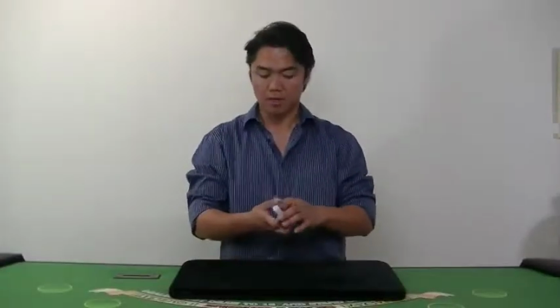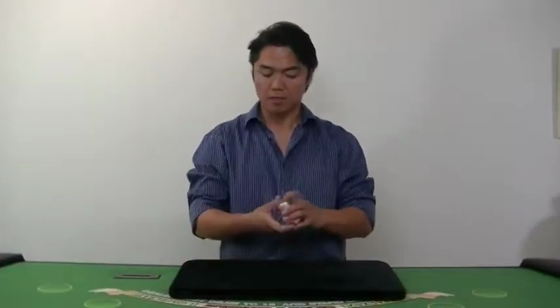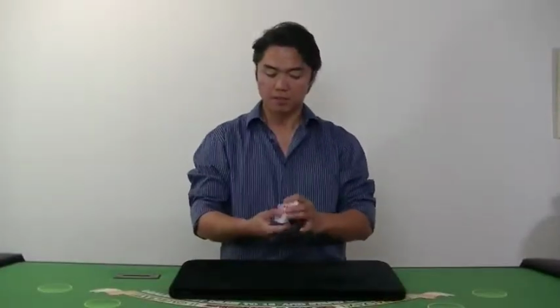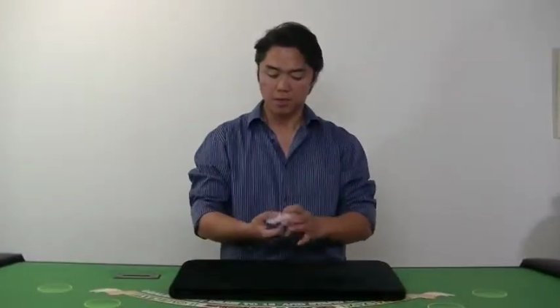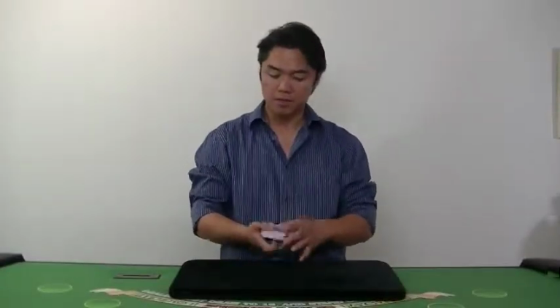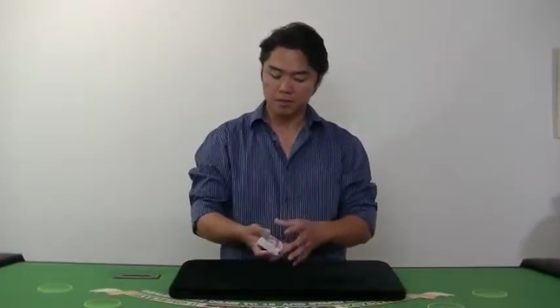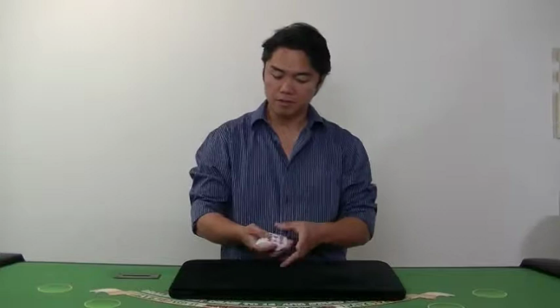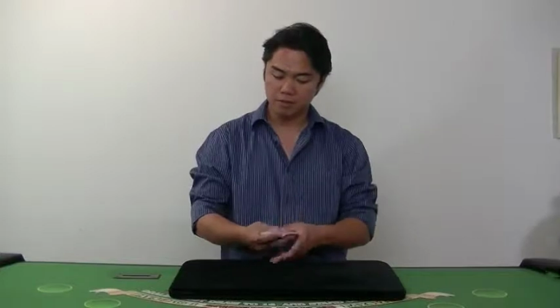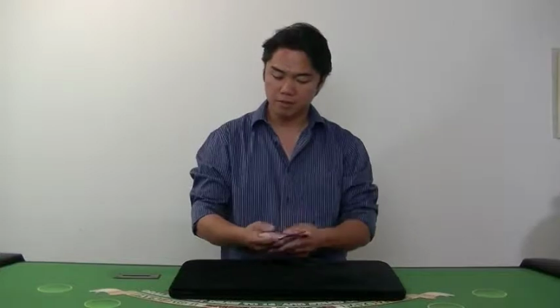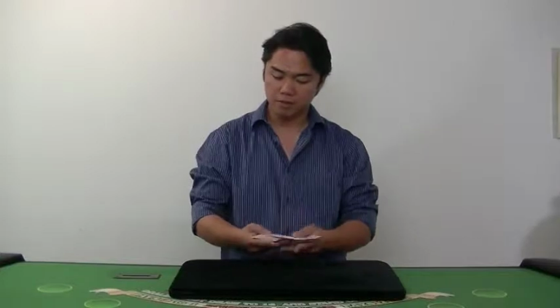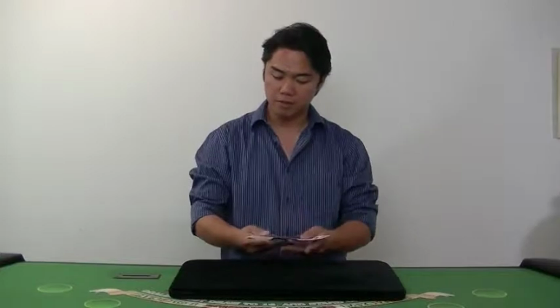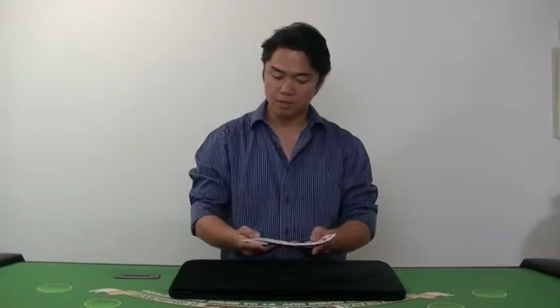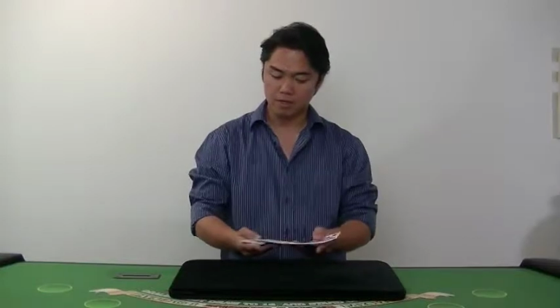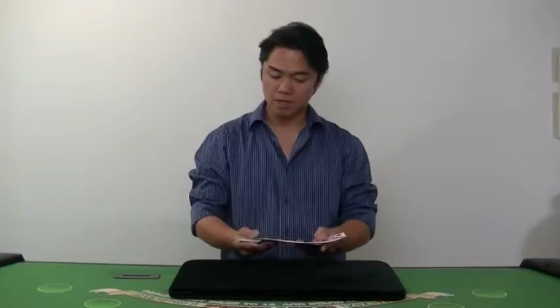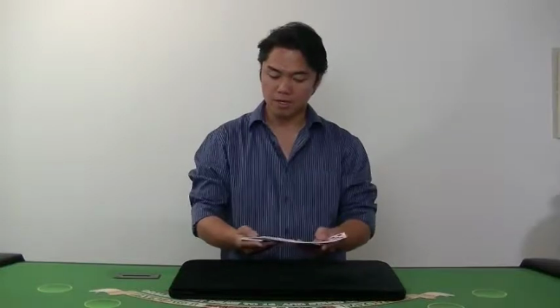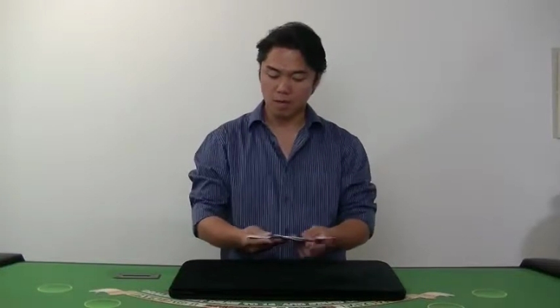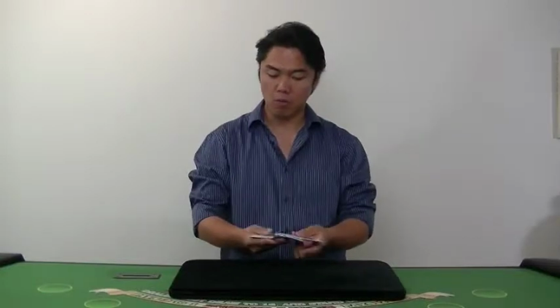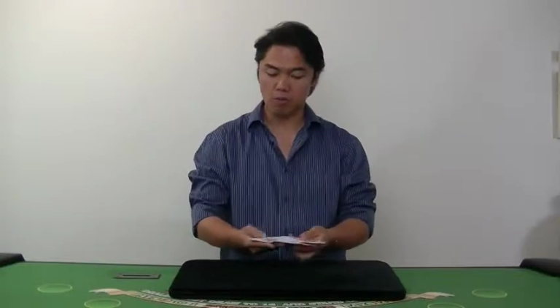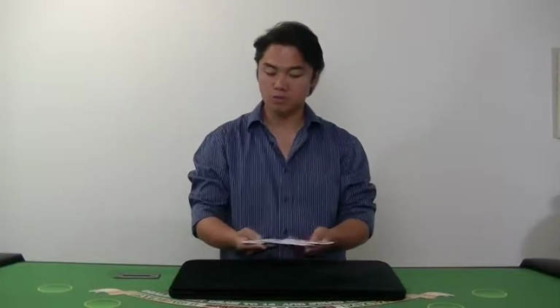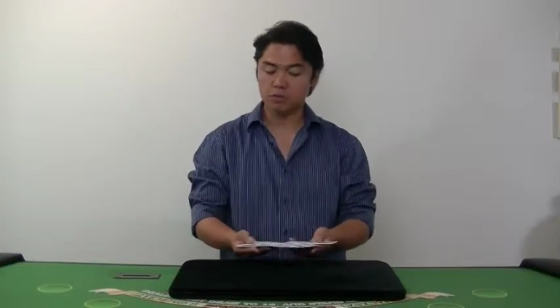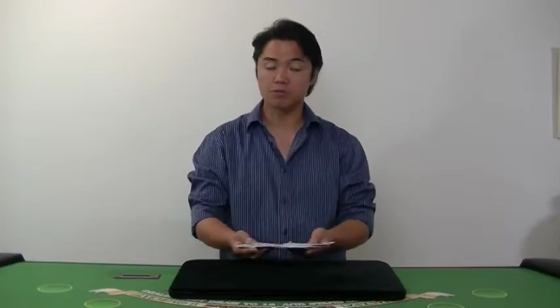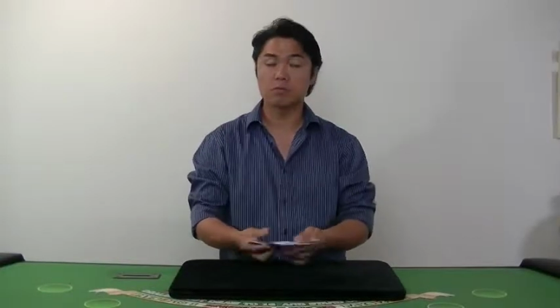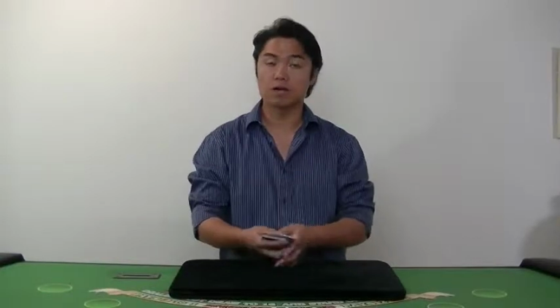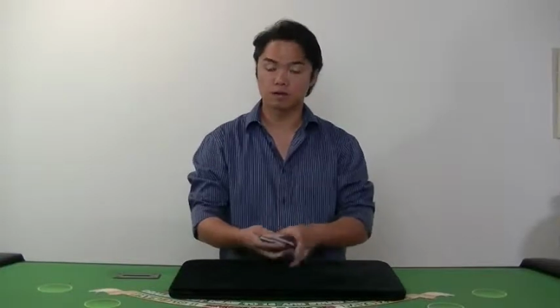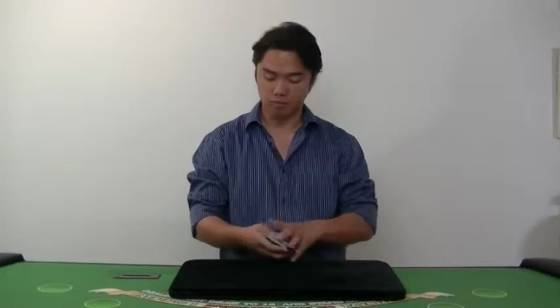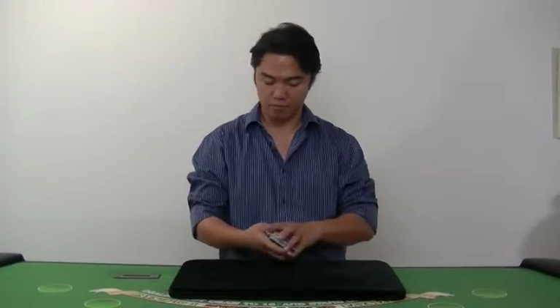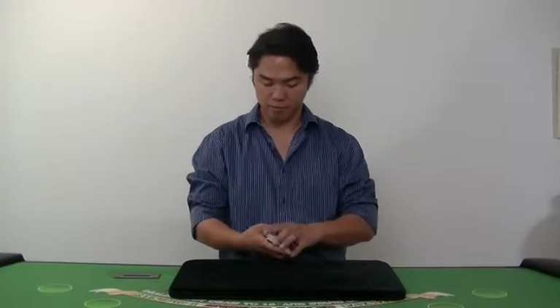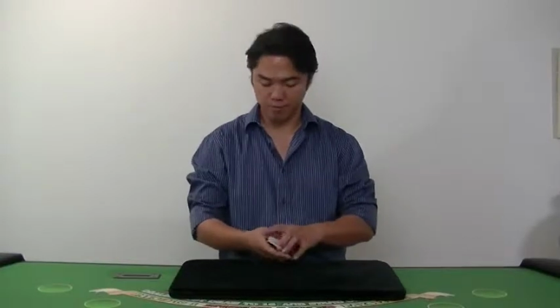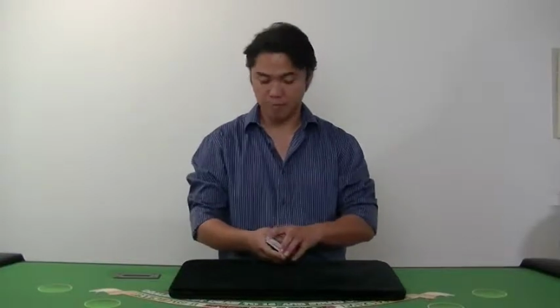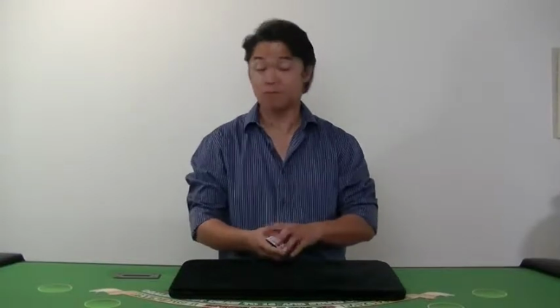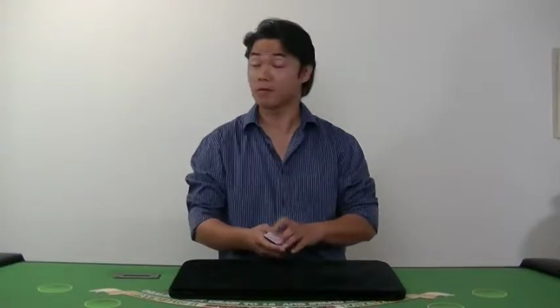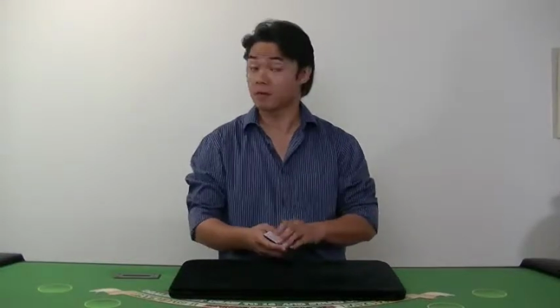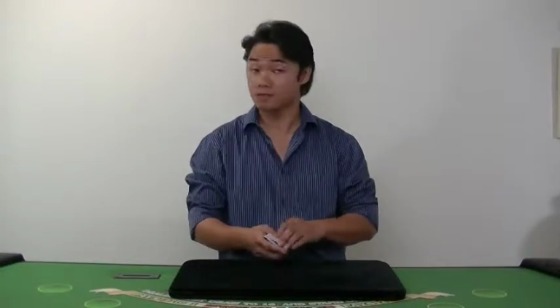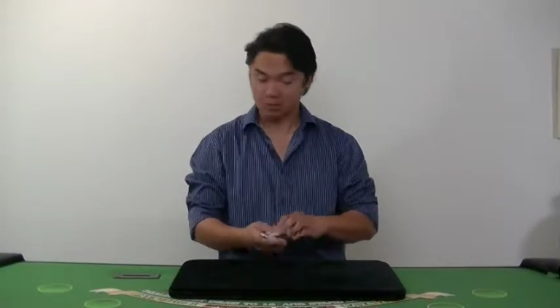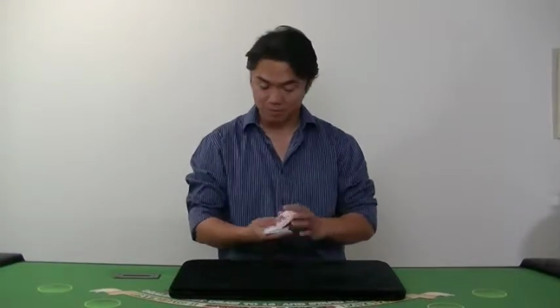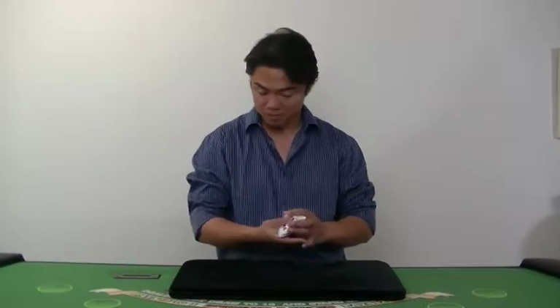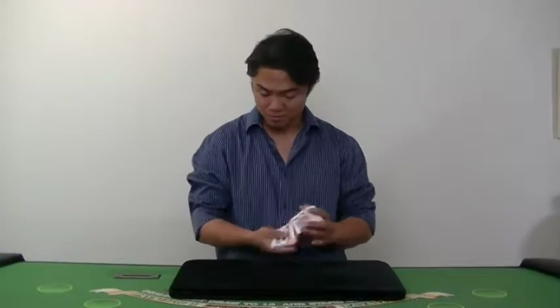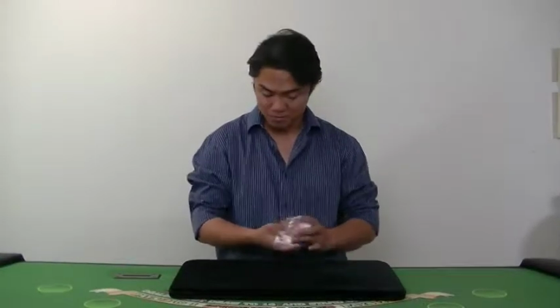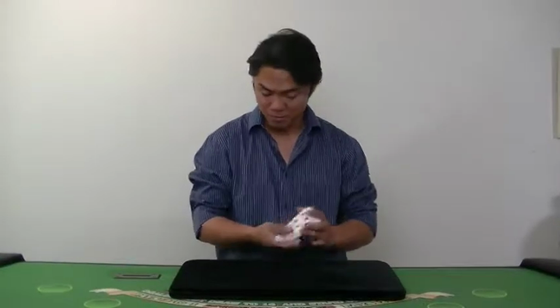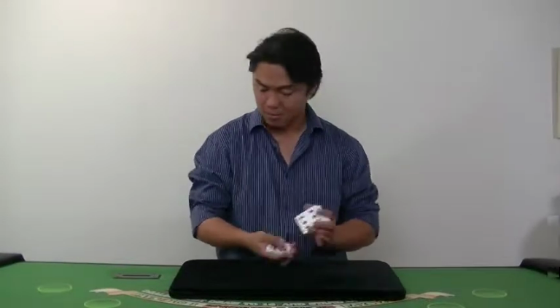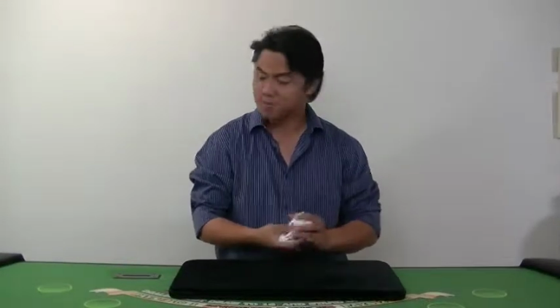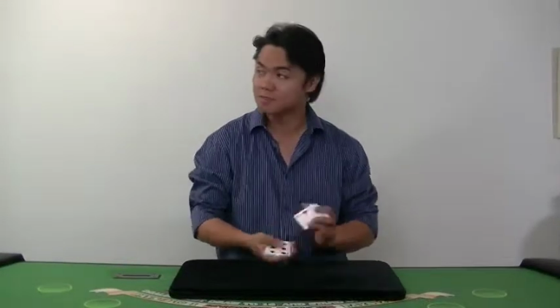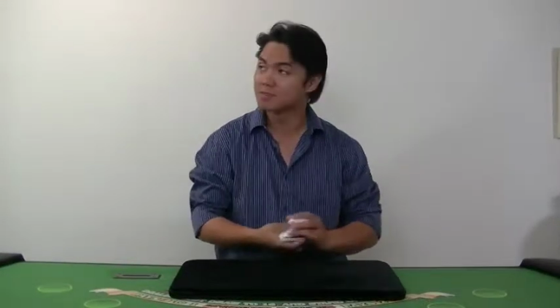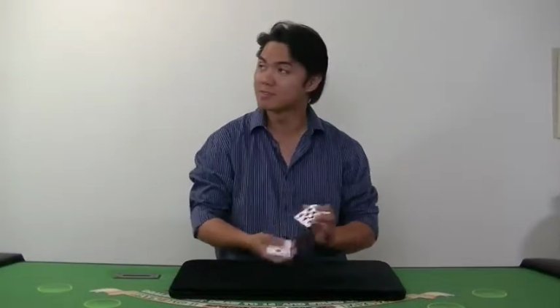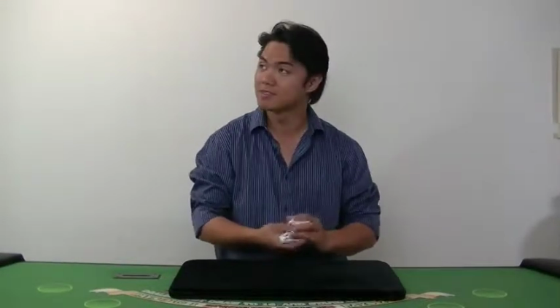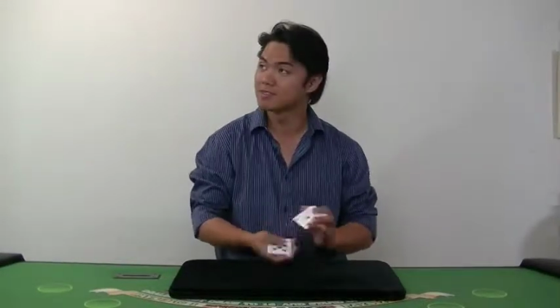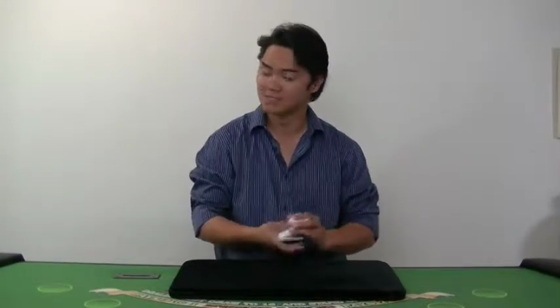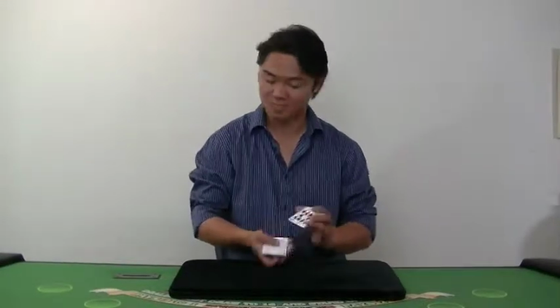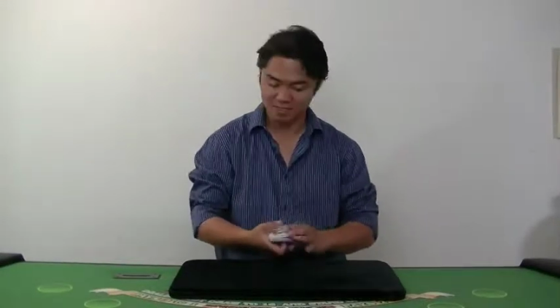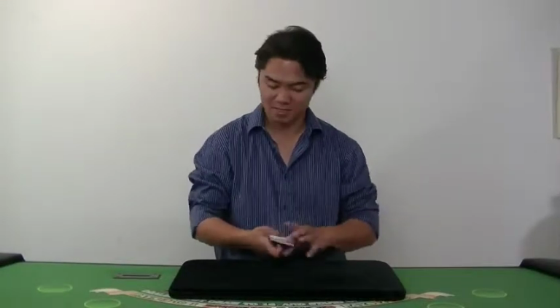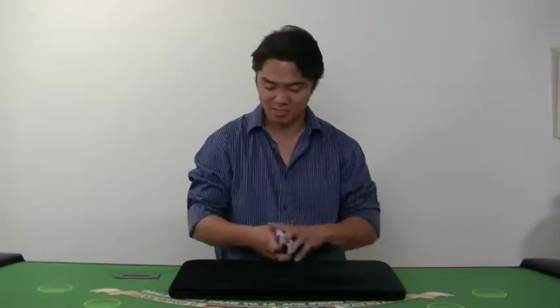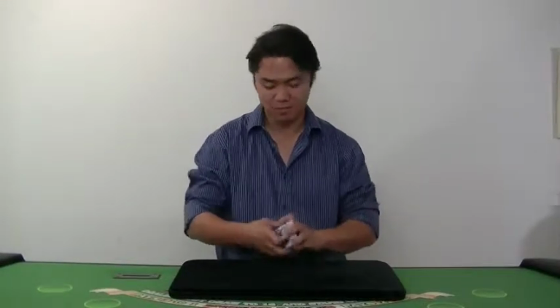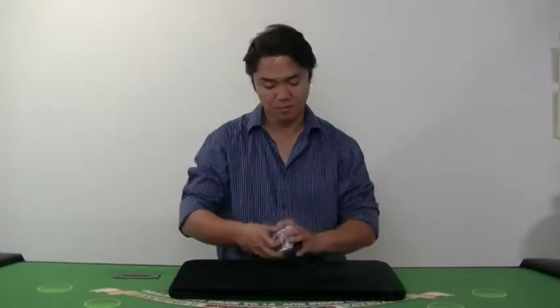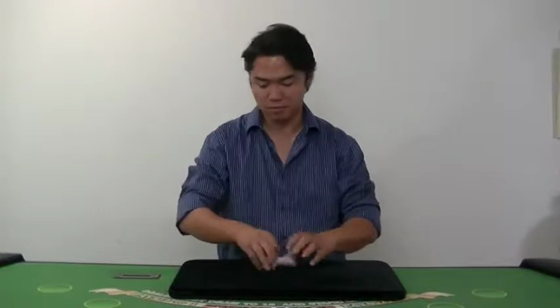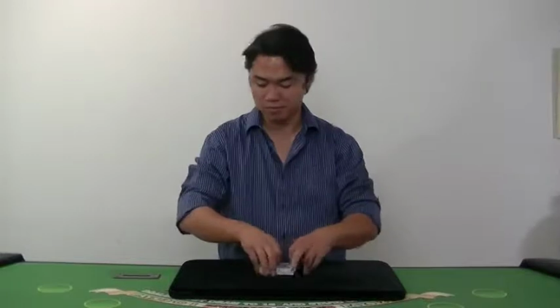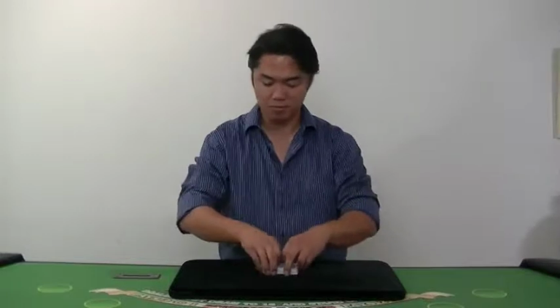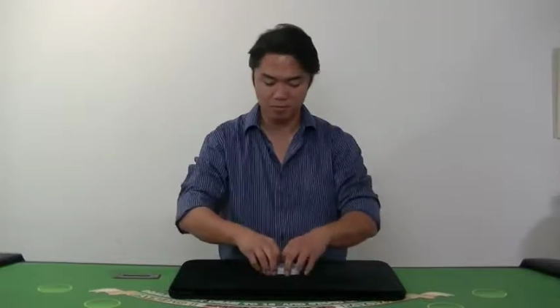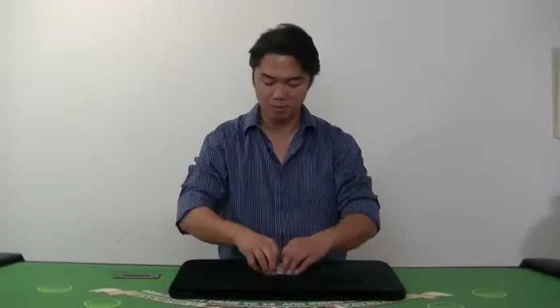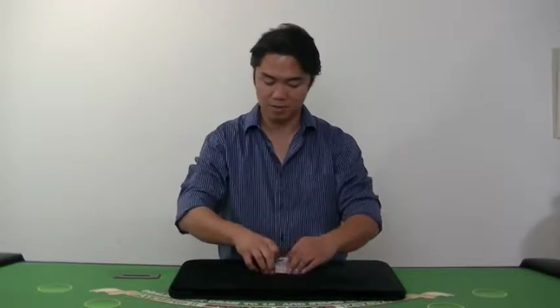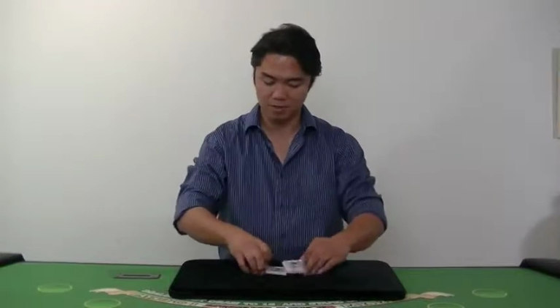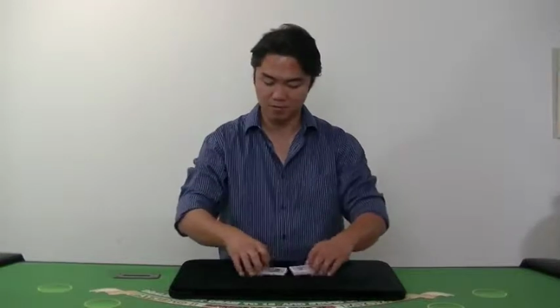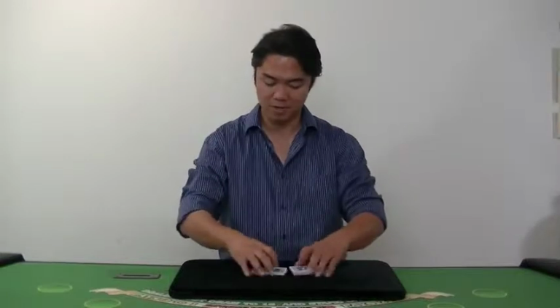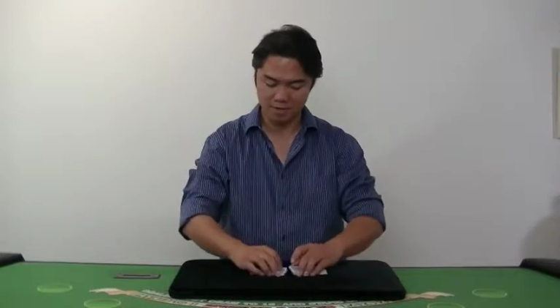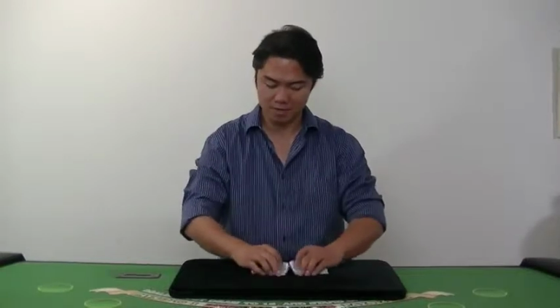I would like to use the deco card here and I want you to choose one card from here. First, I want to shuffle cards. You can shuffle whatever you like.